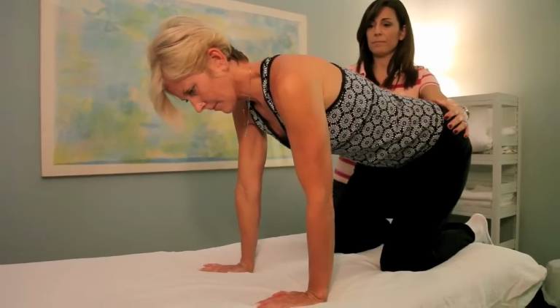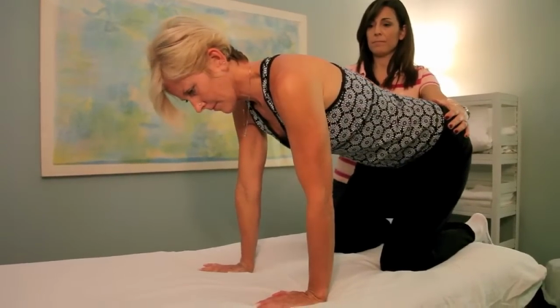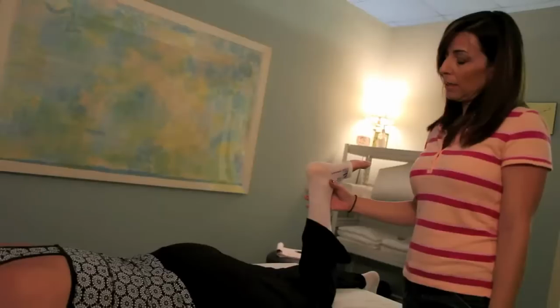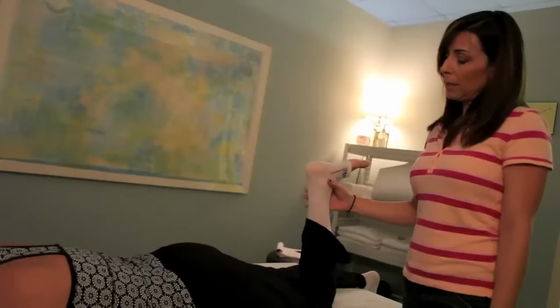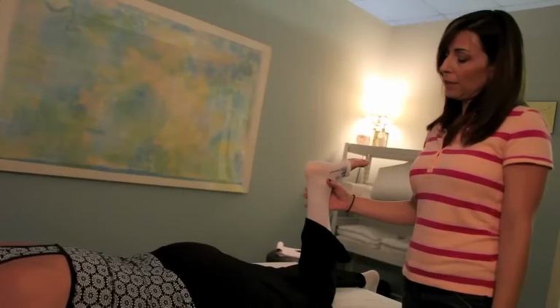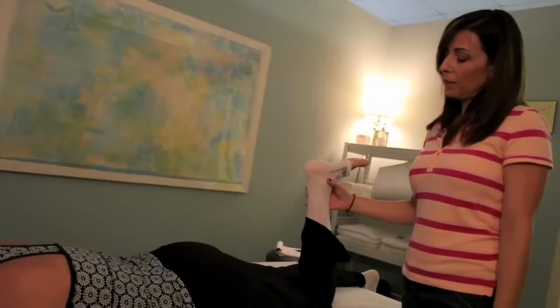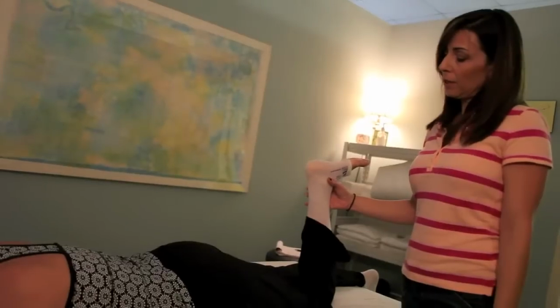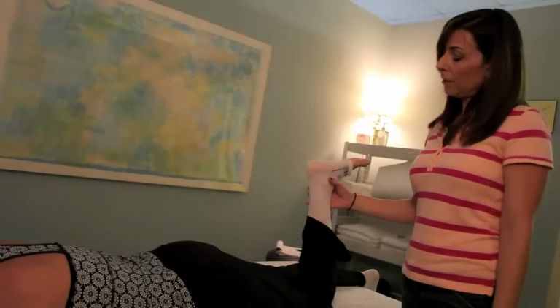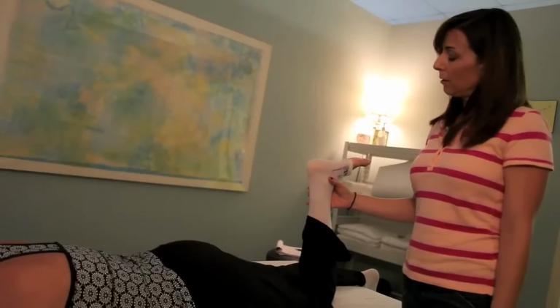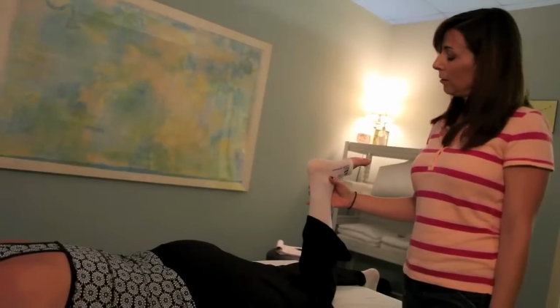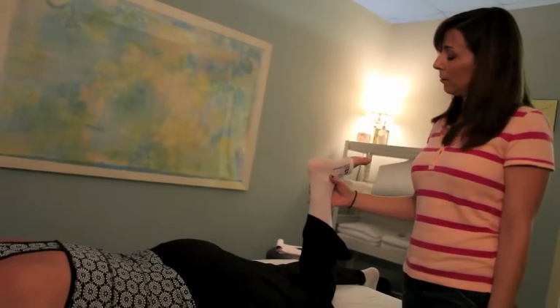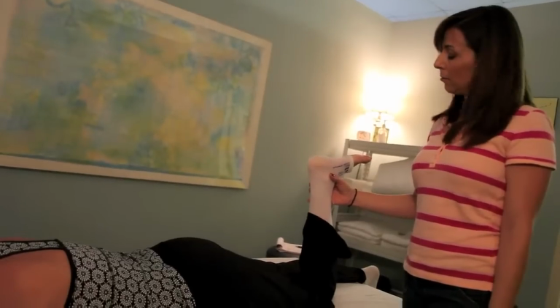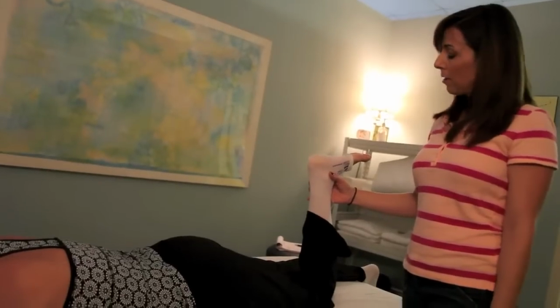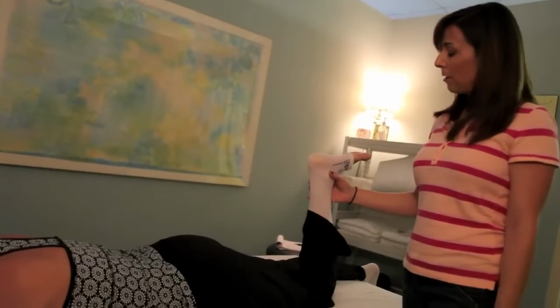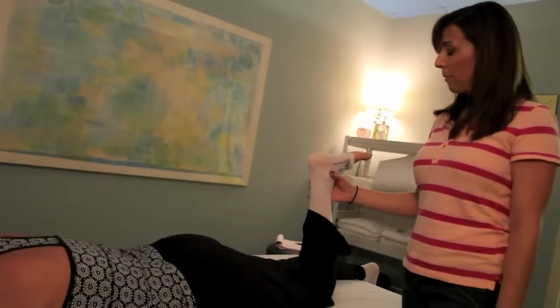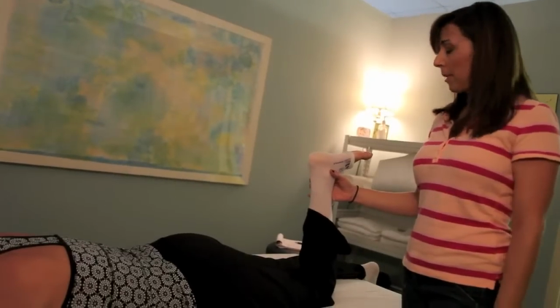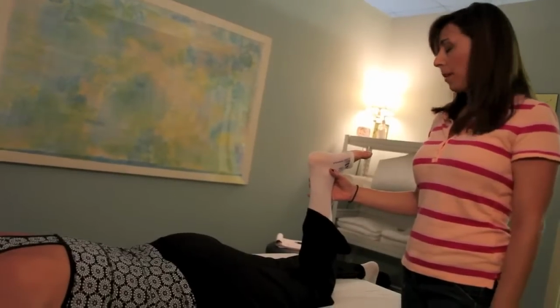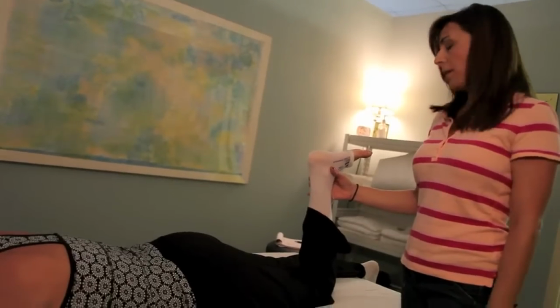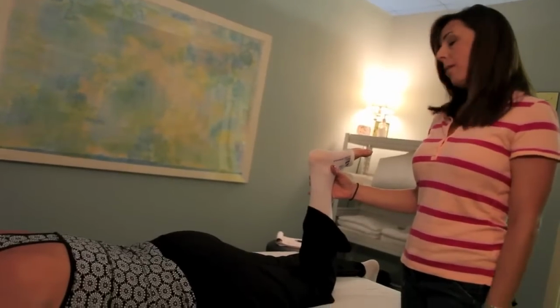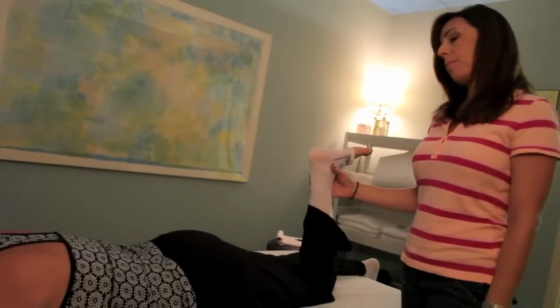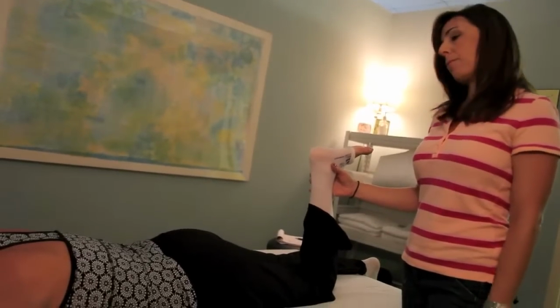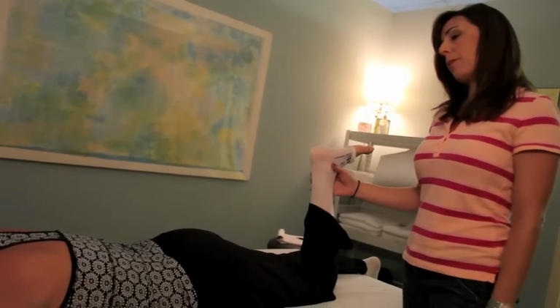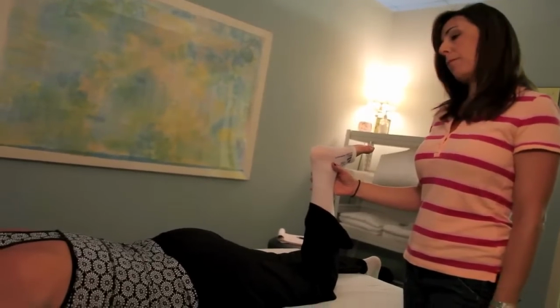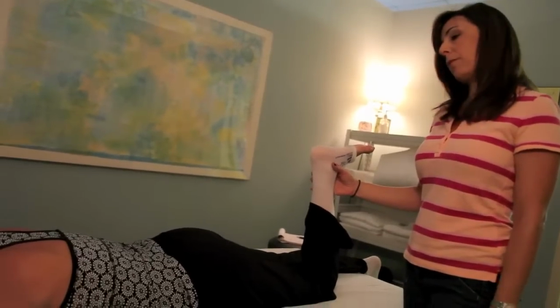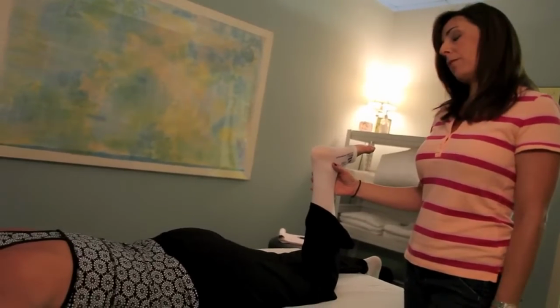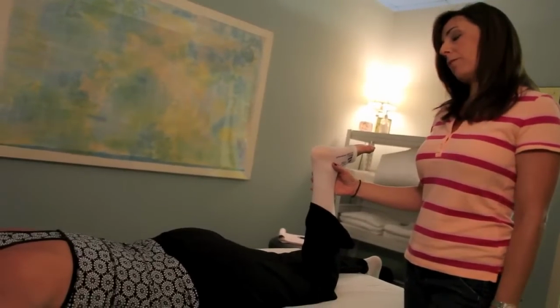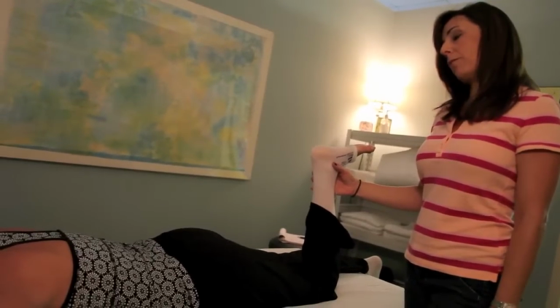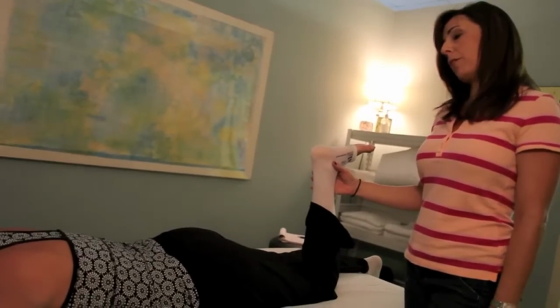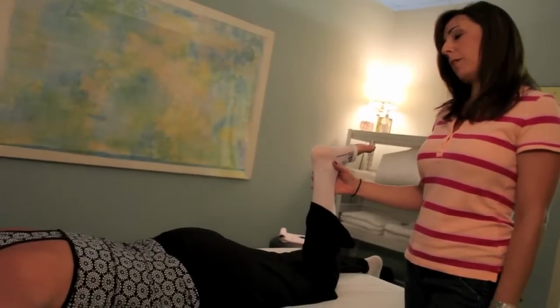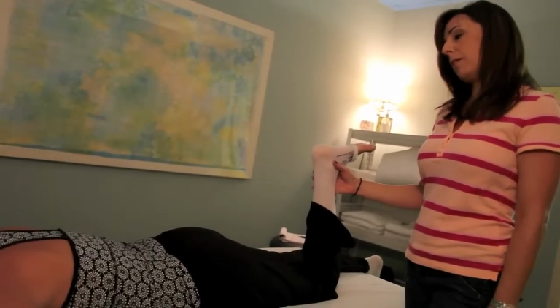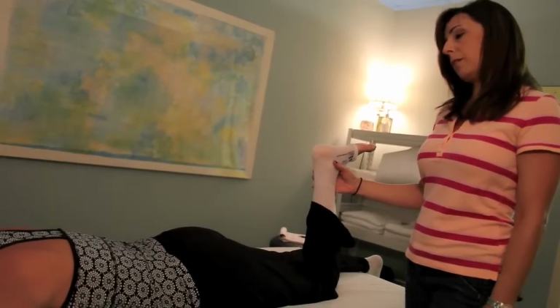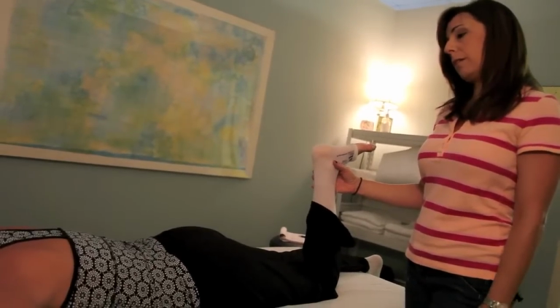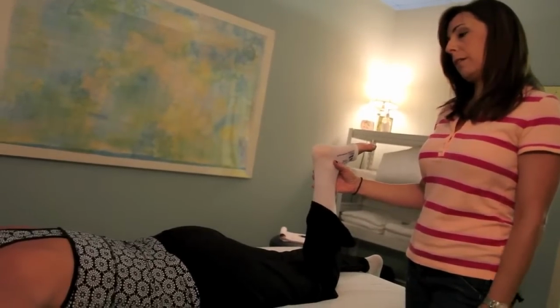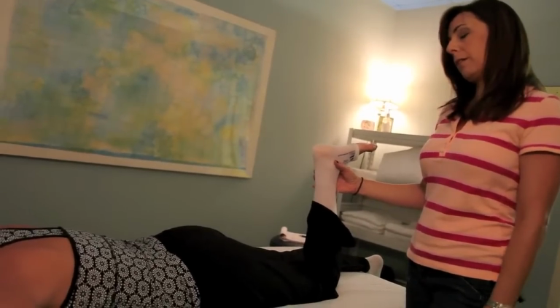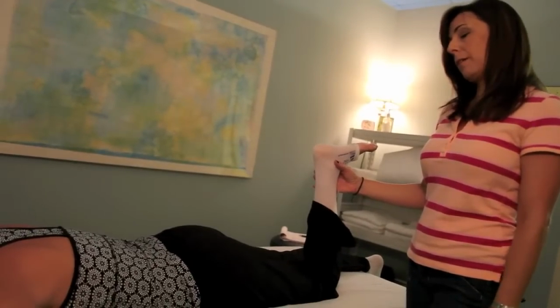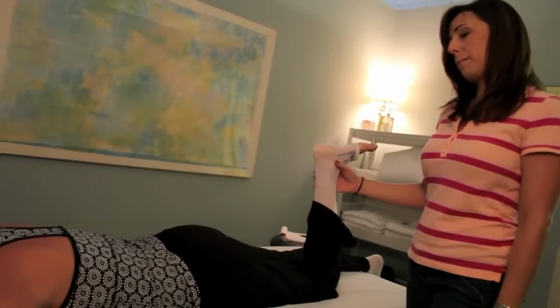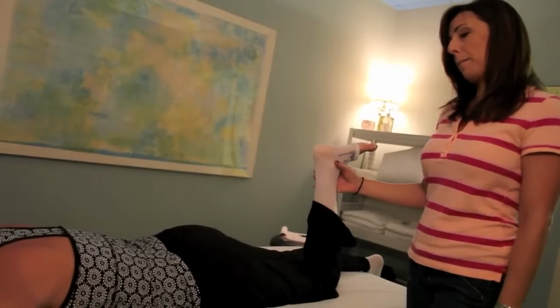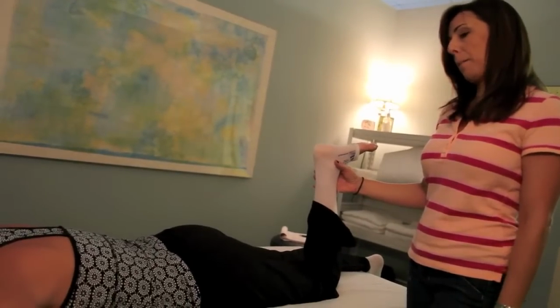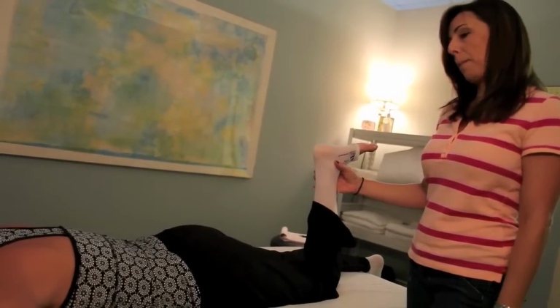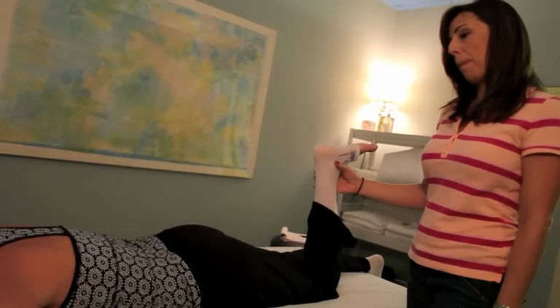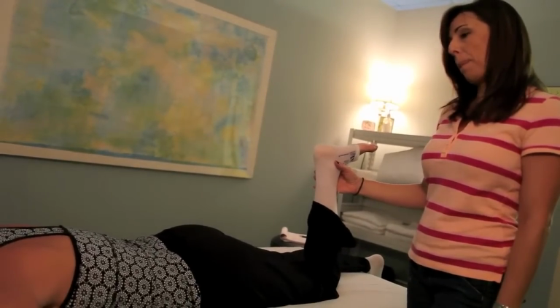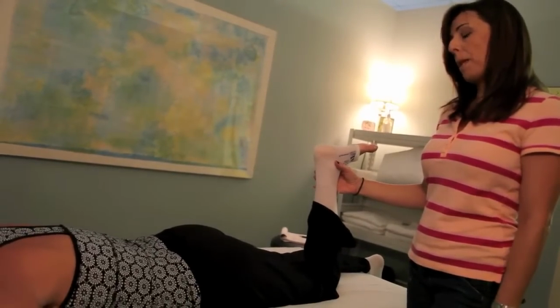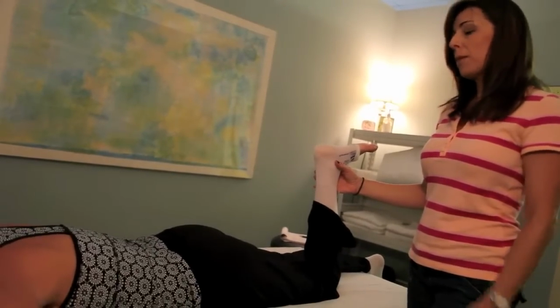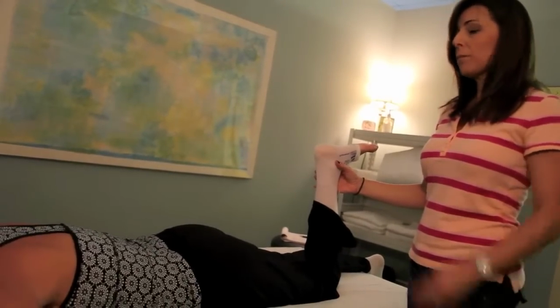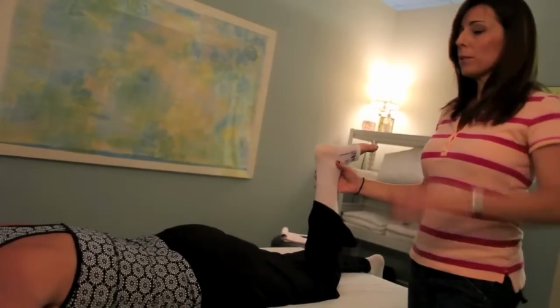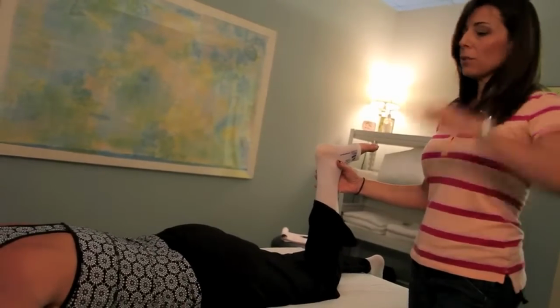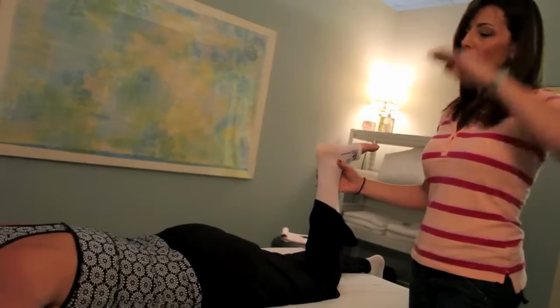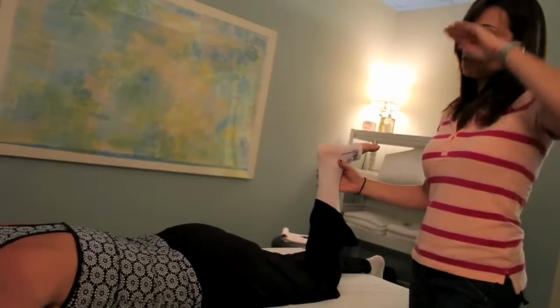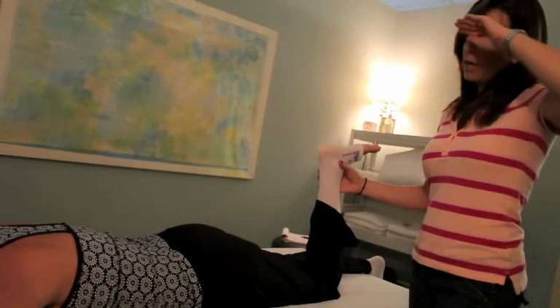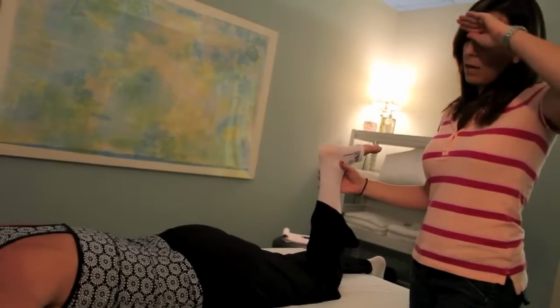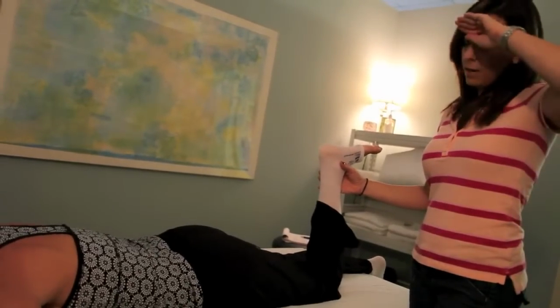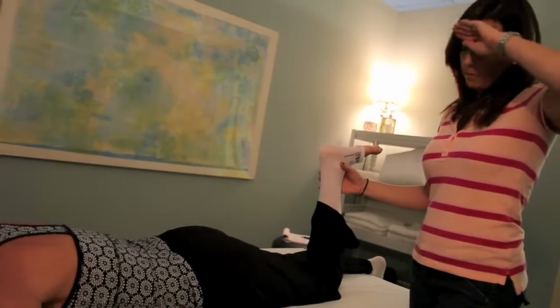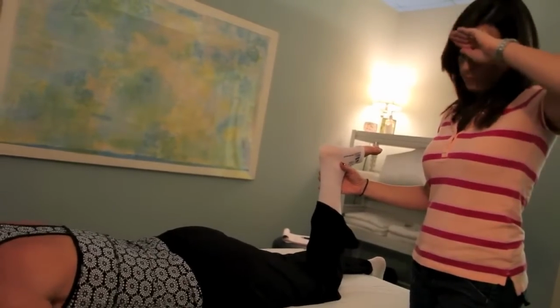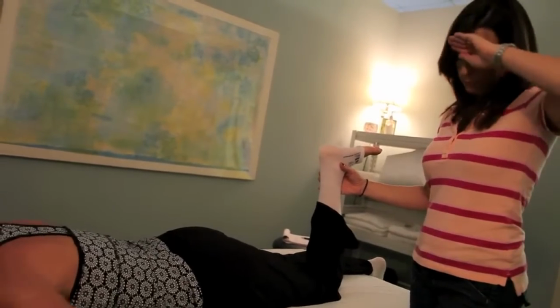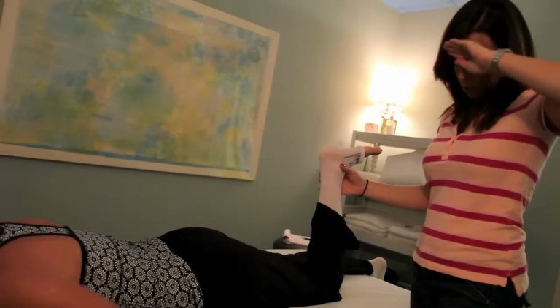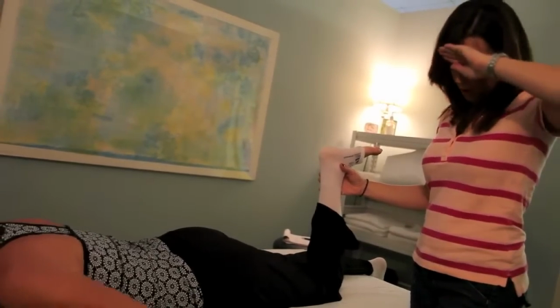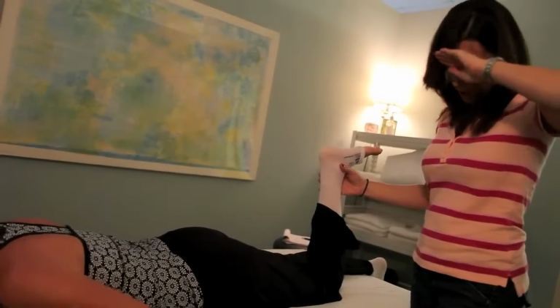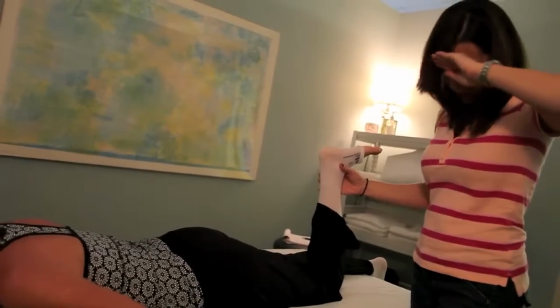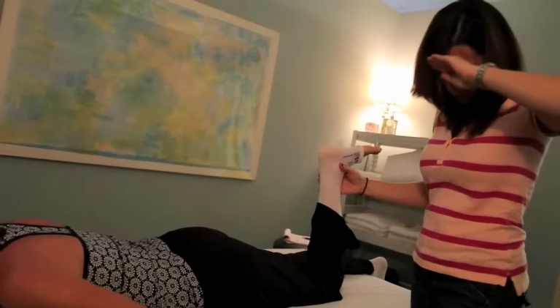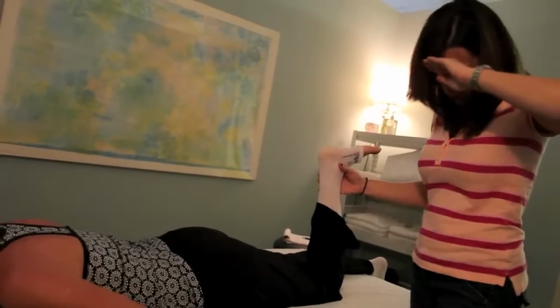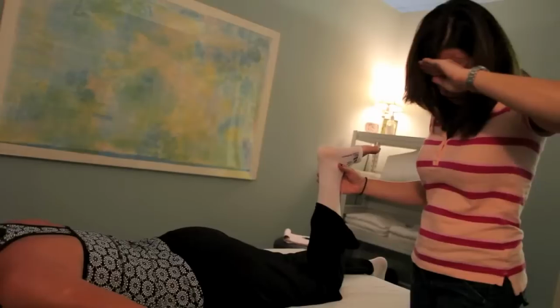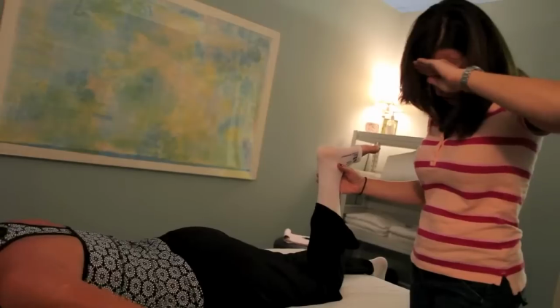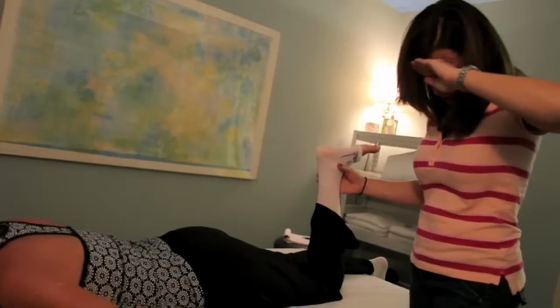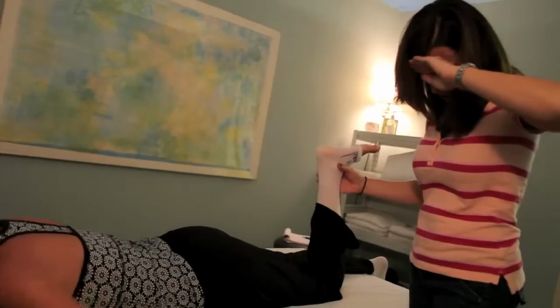And you're going to try to make an imprint with your foot on the ceiling. Put your forehead tight on your hands.